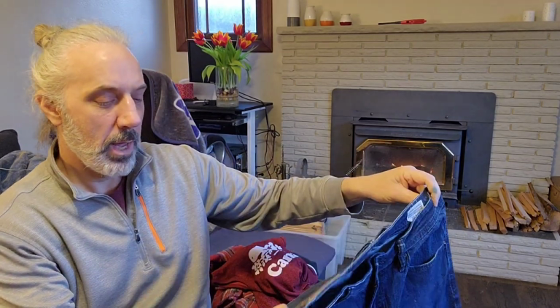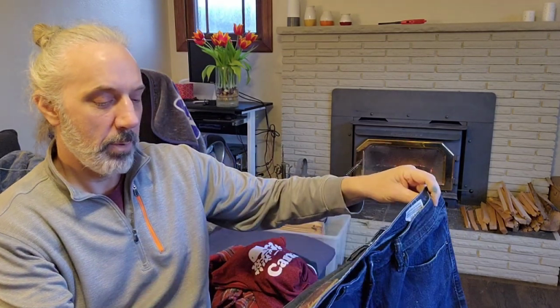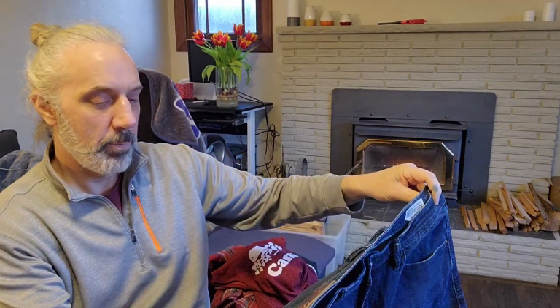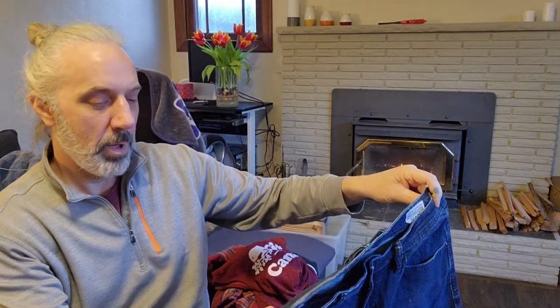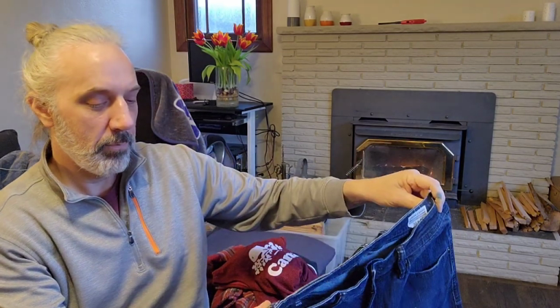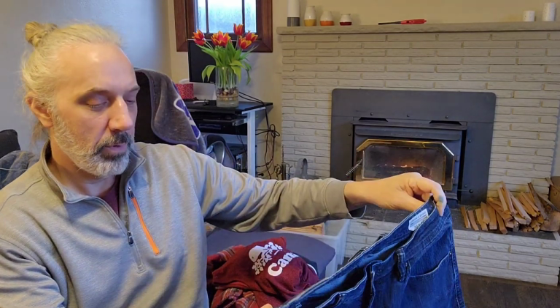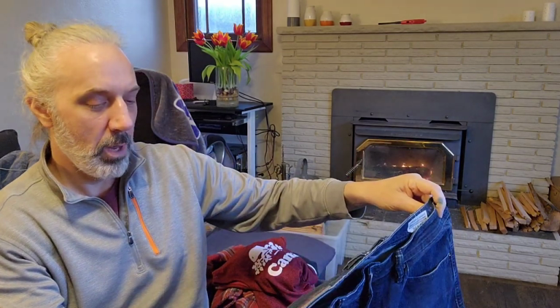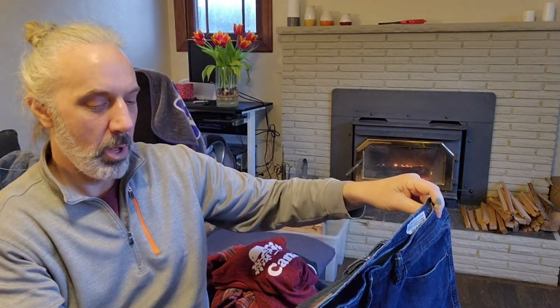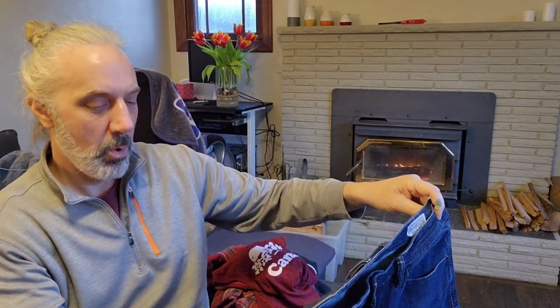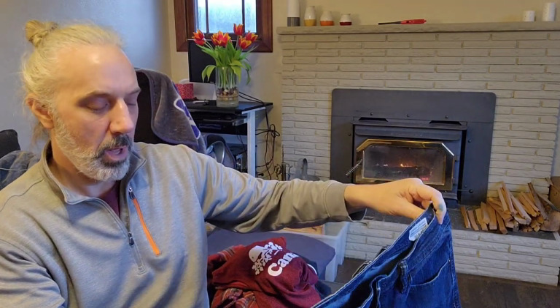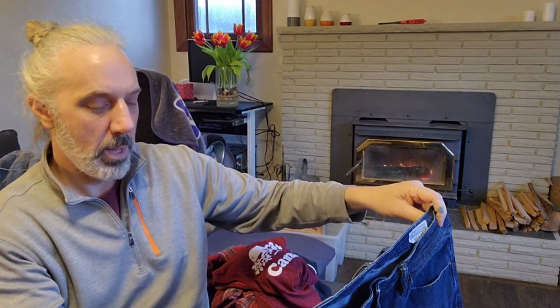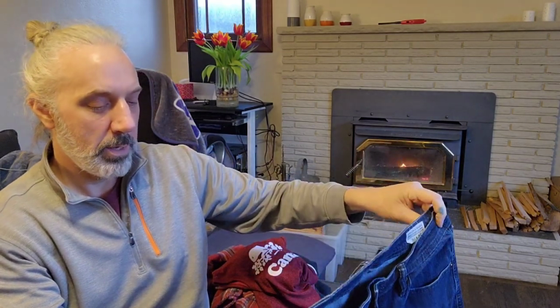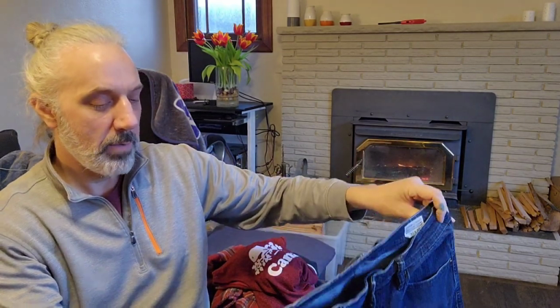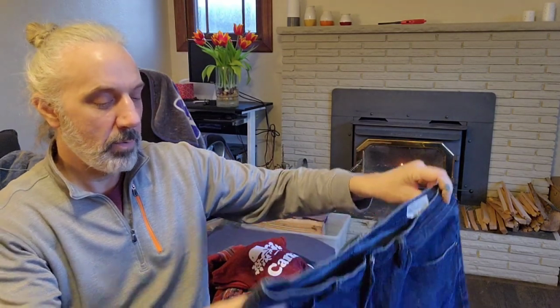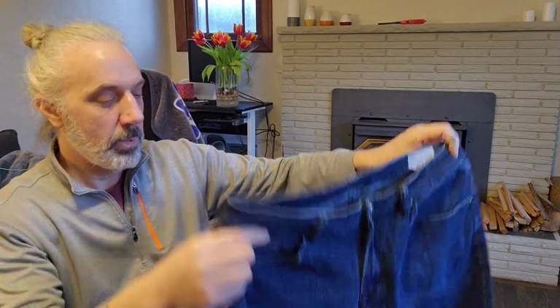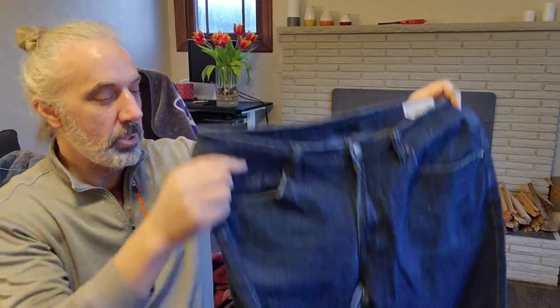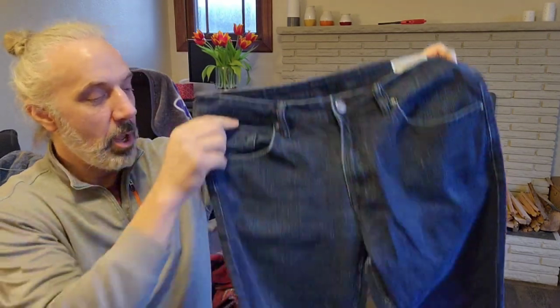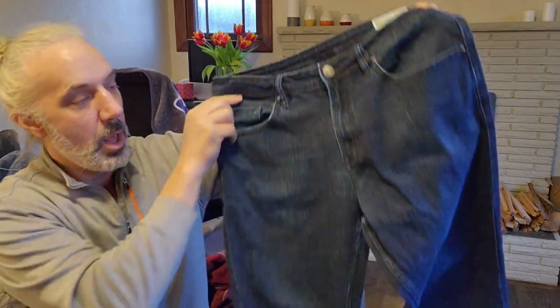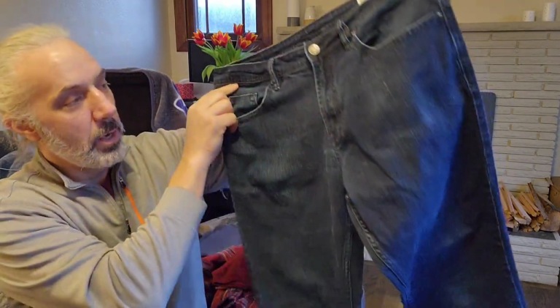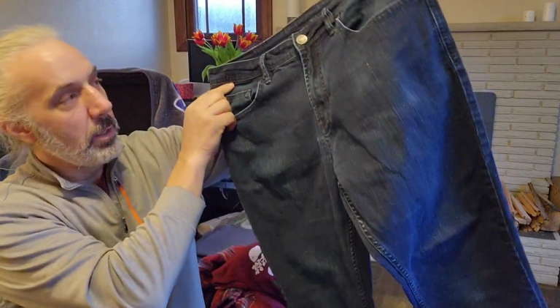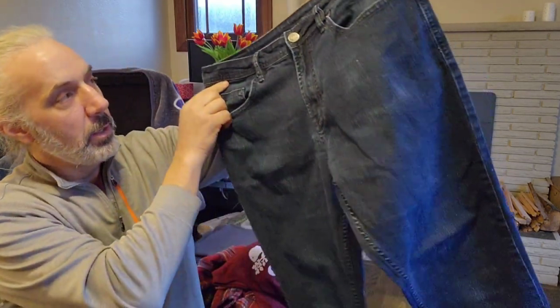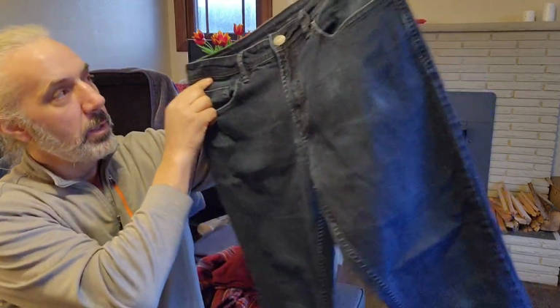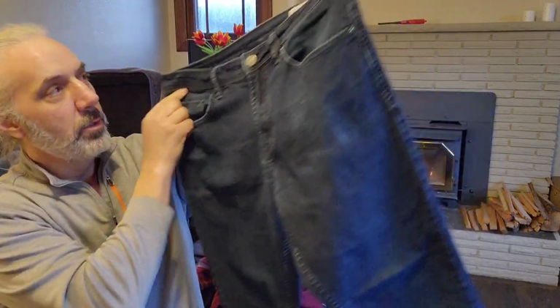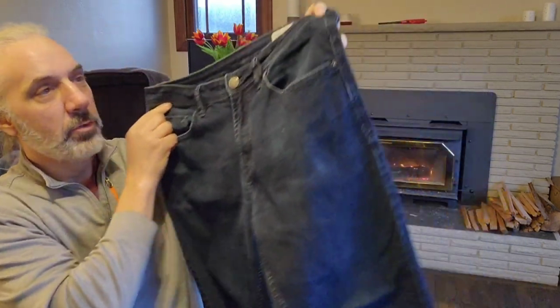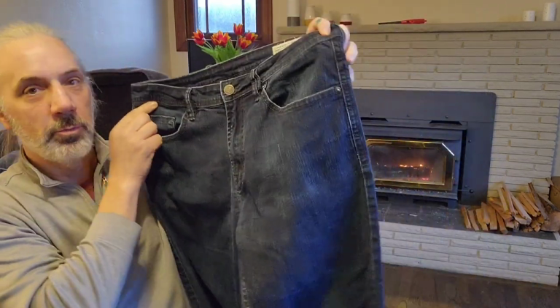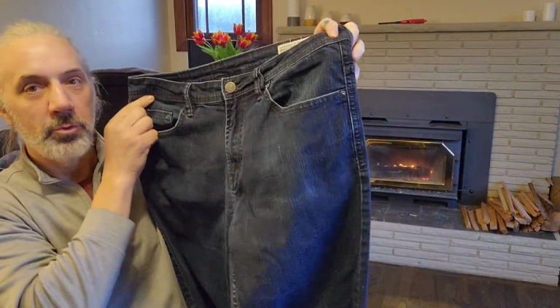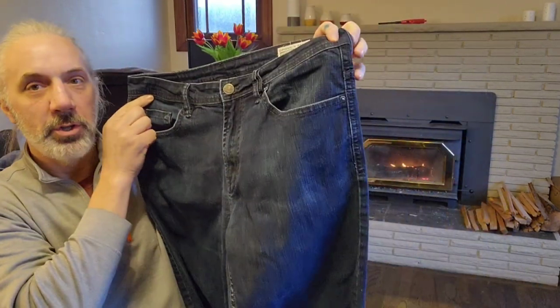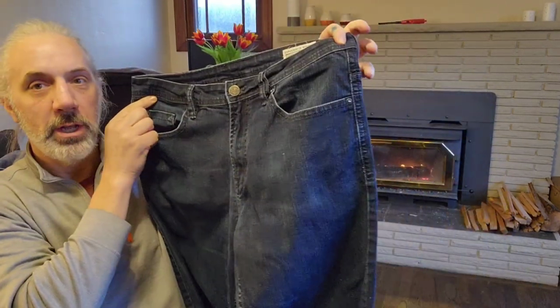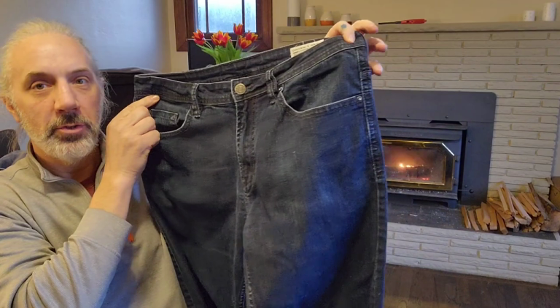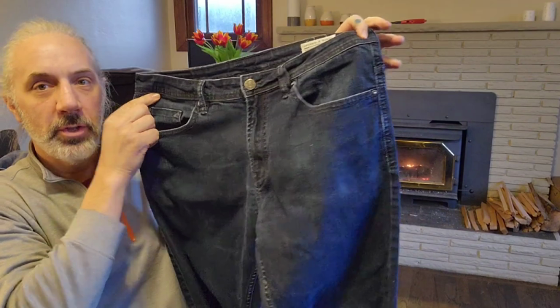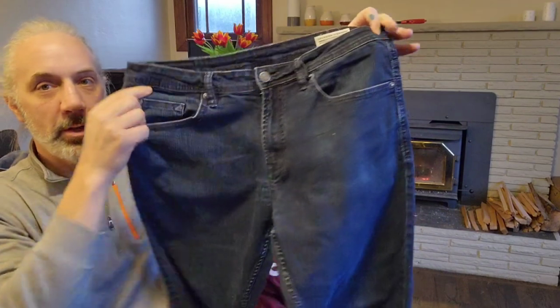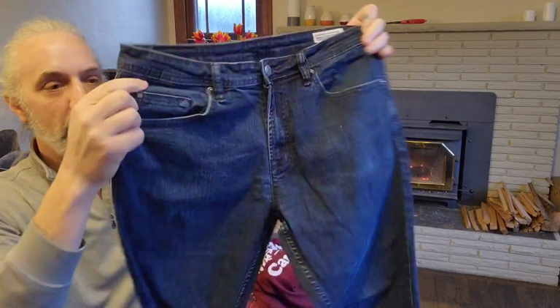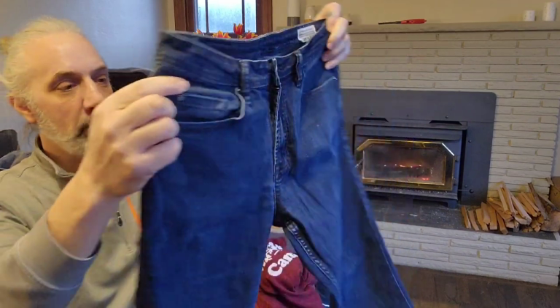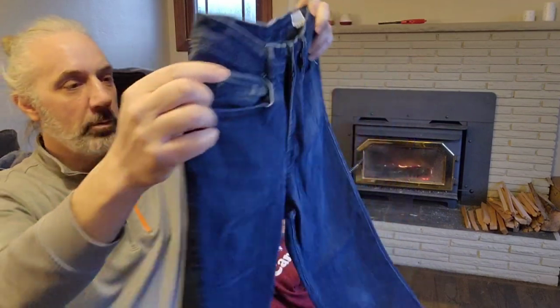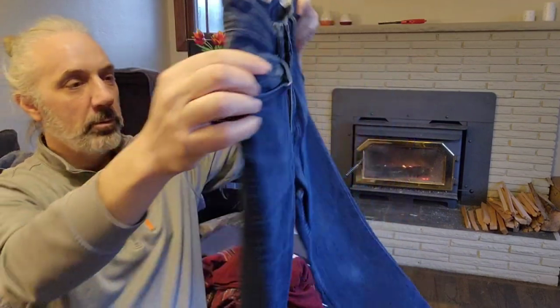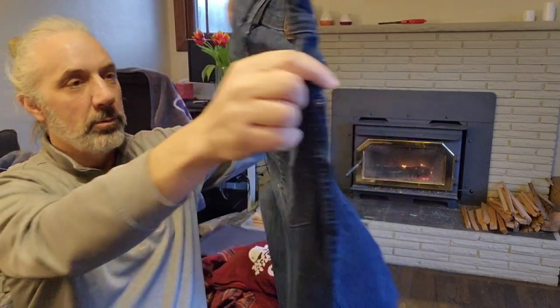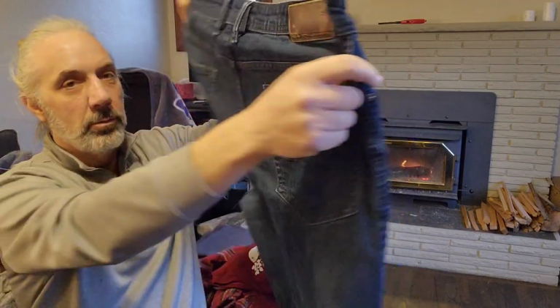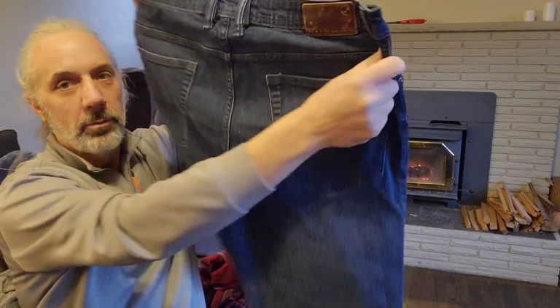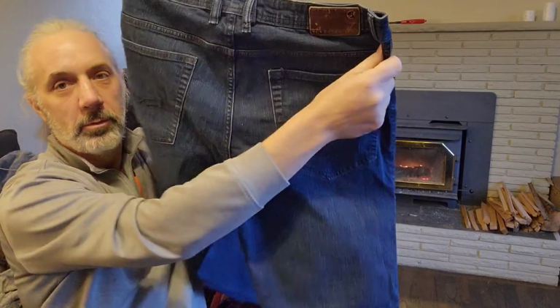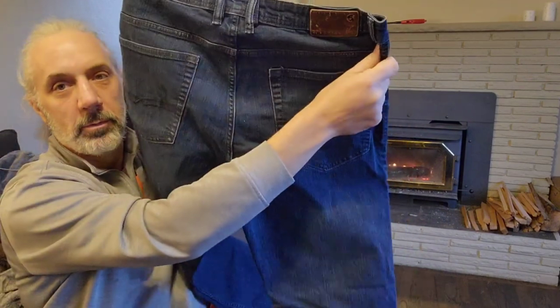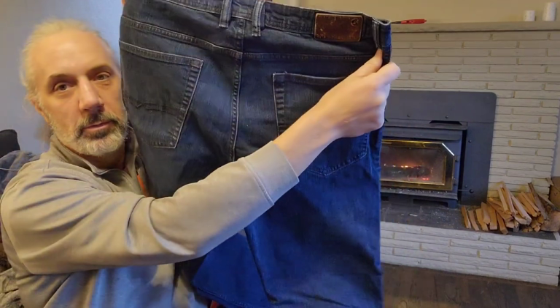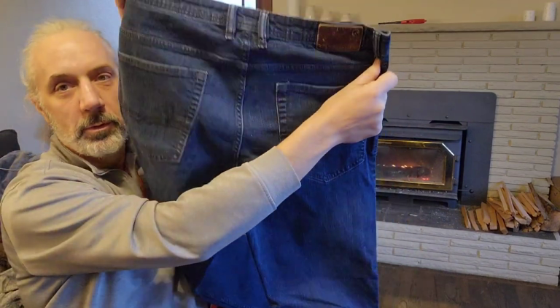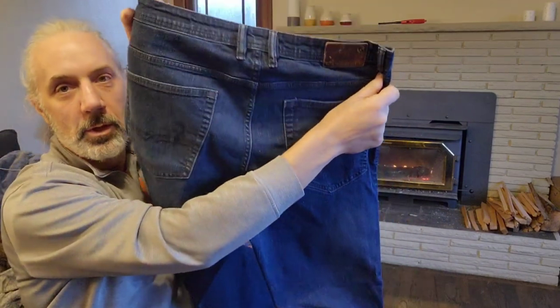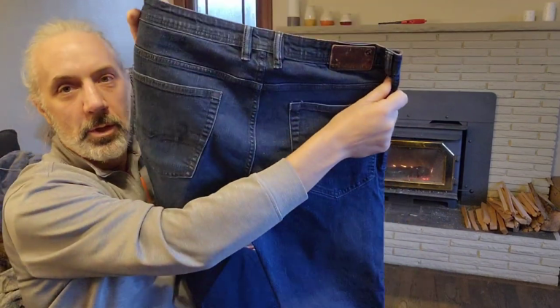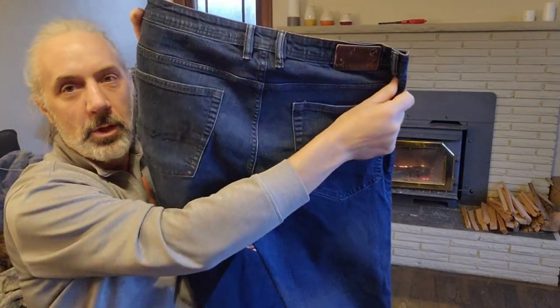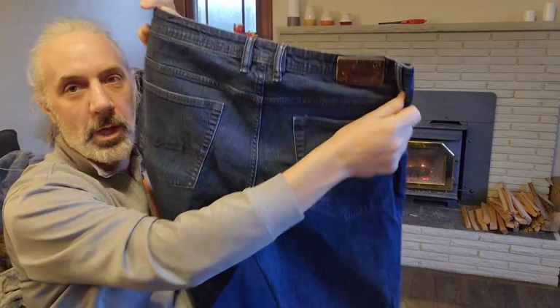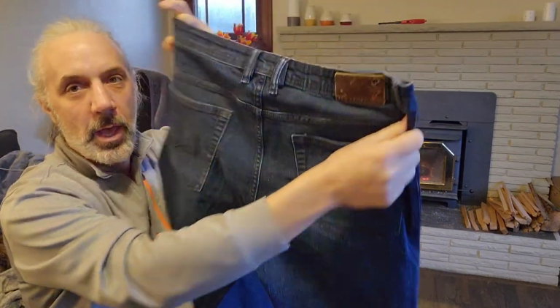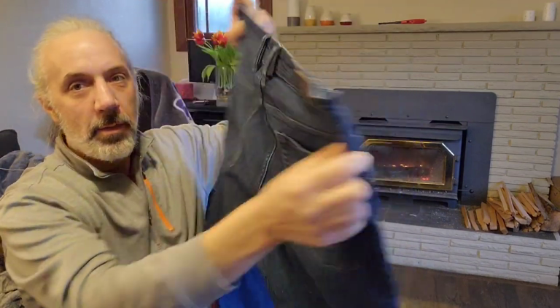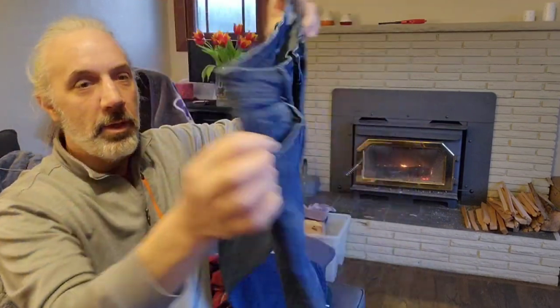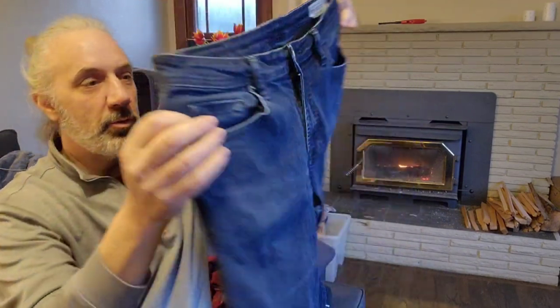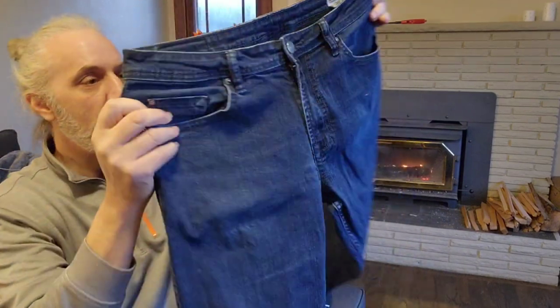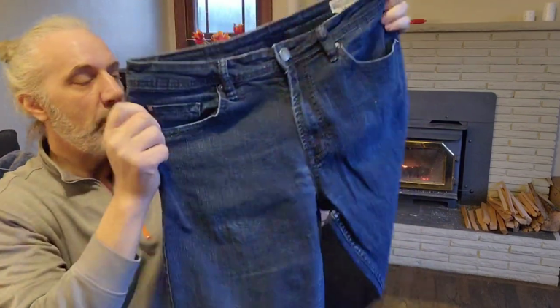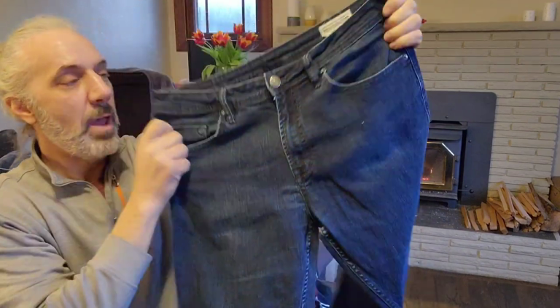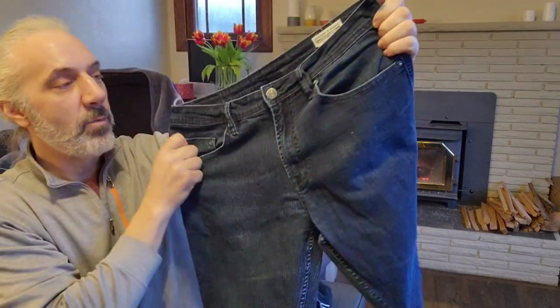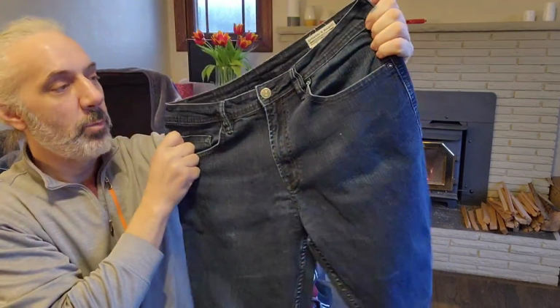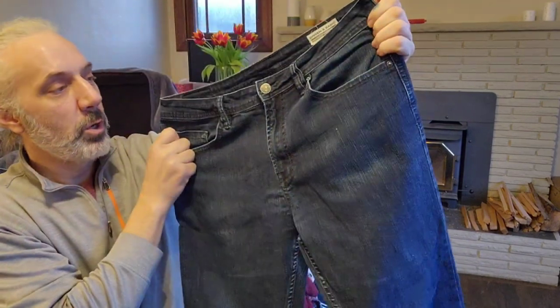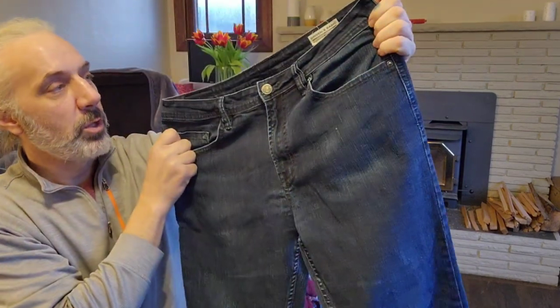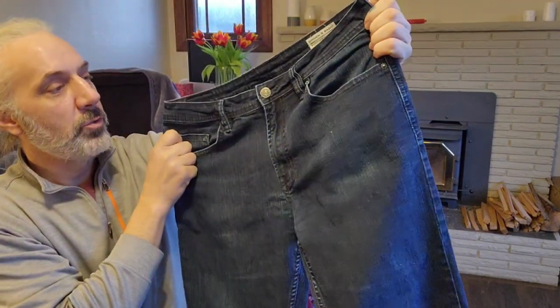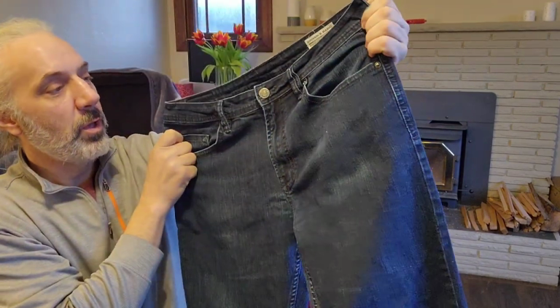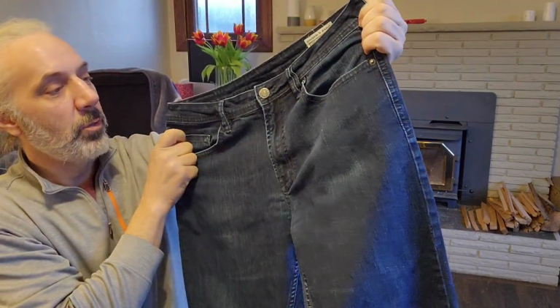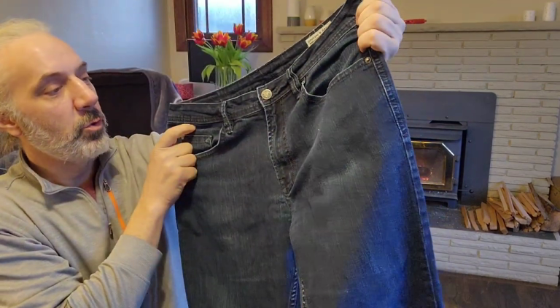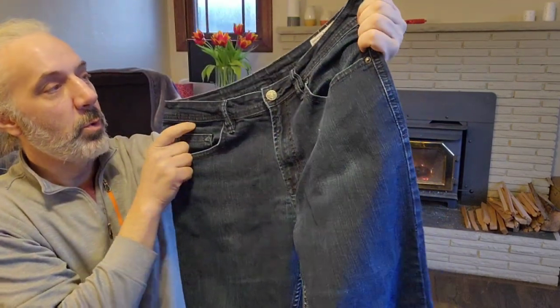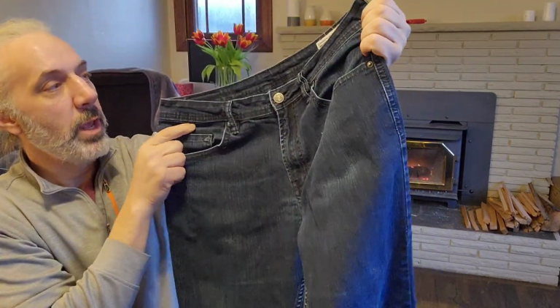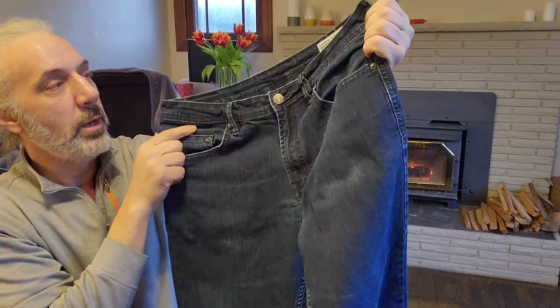I got a Buffalo David Bitton pair of jeans here, and these seem to have a pretty good sell-through rate.